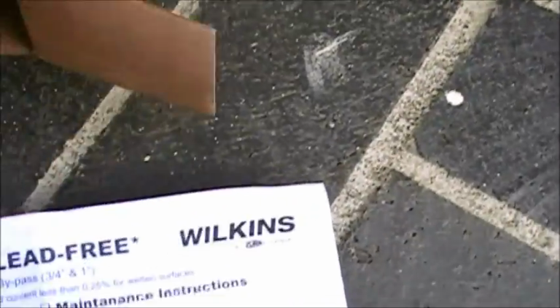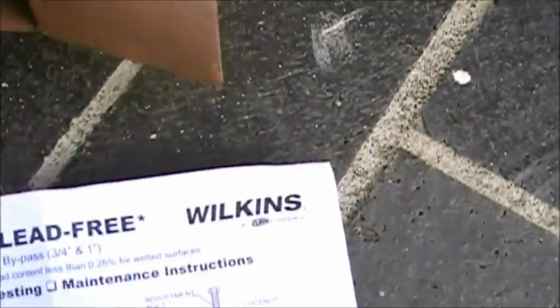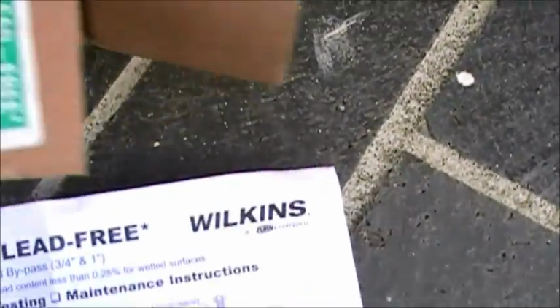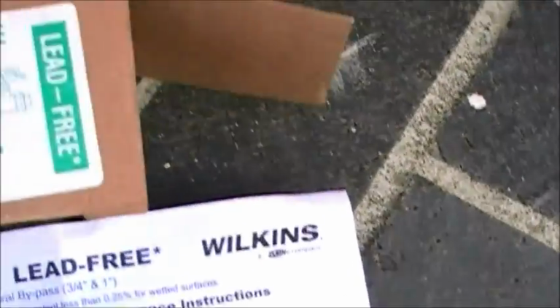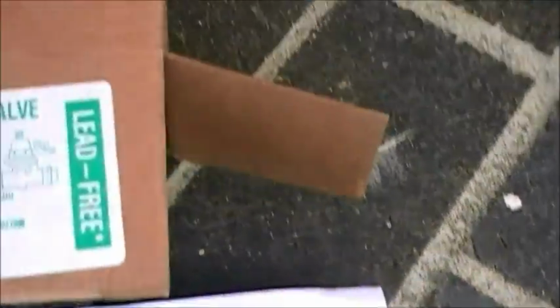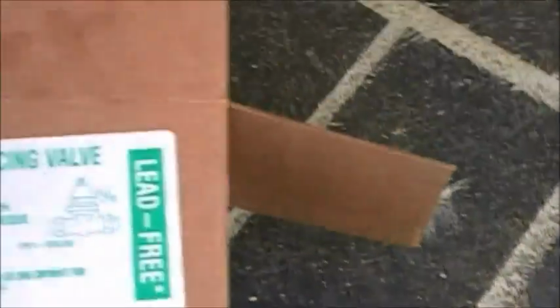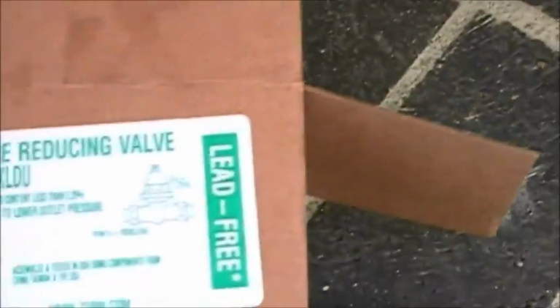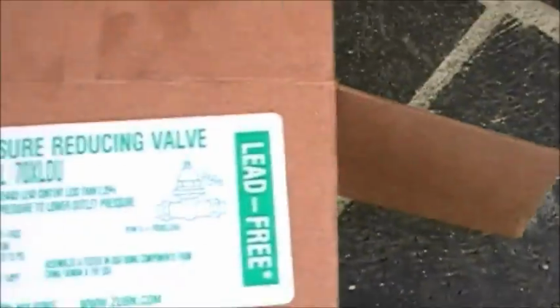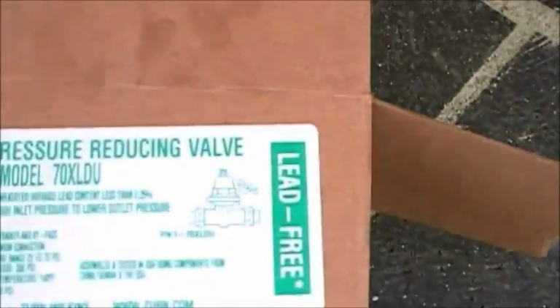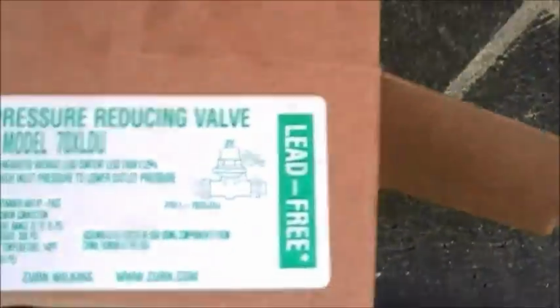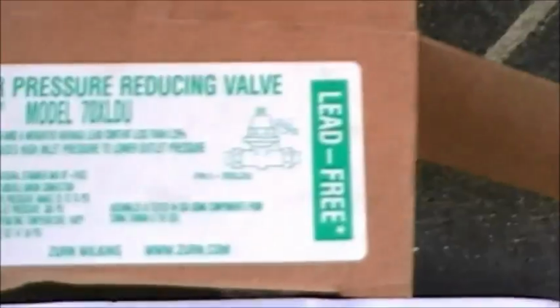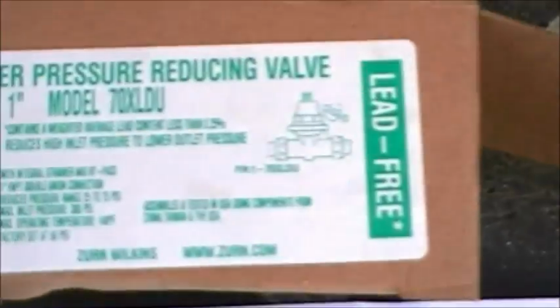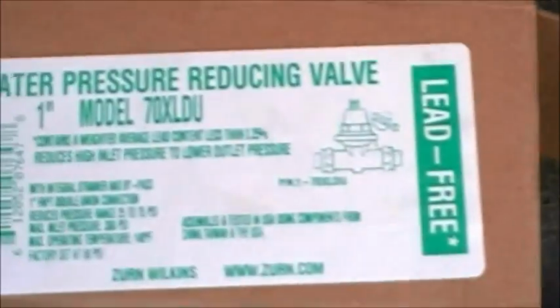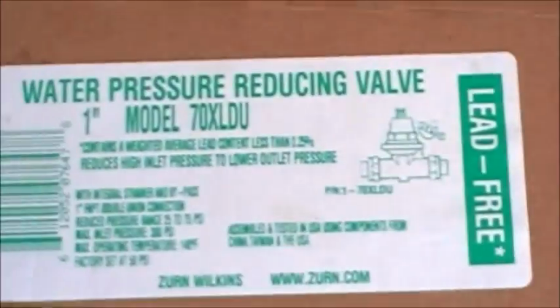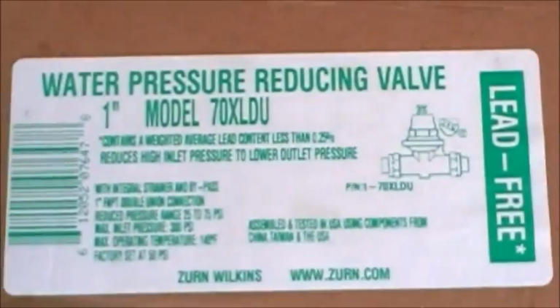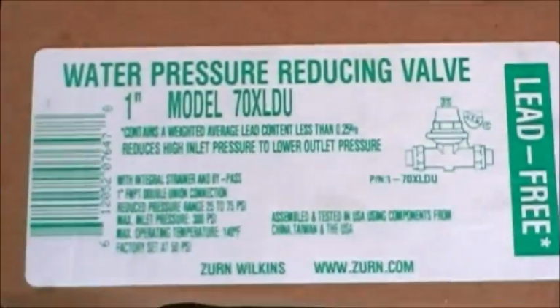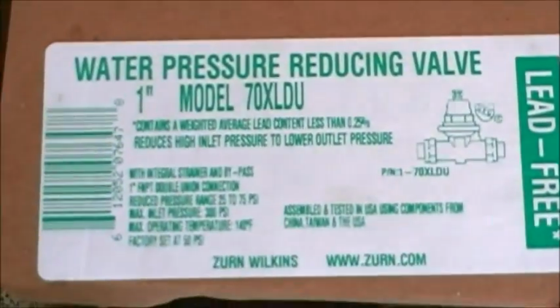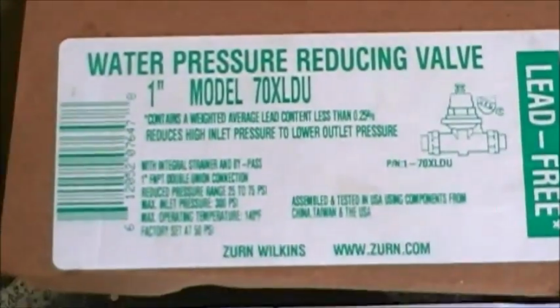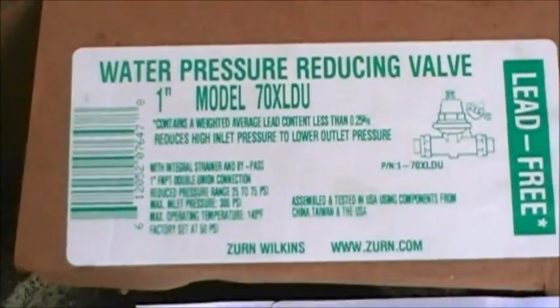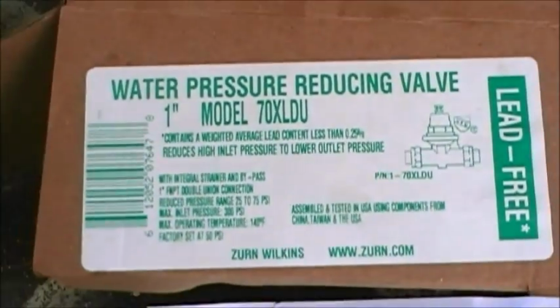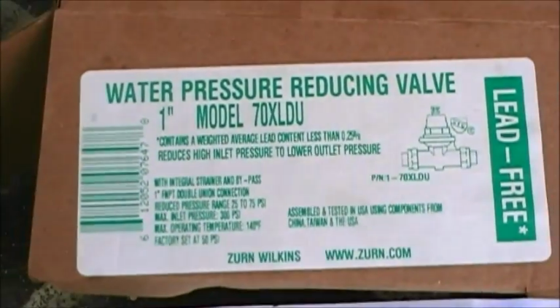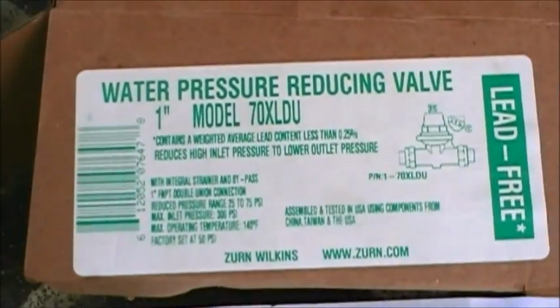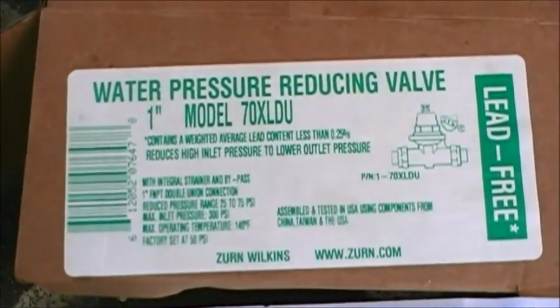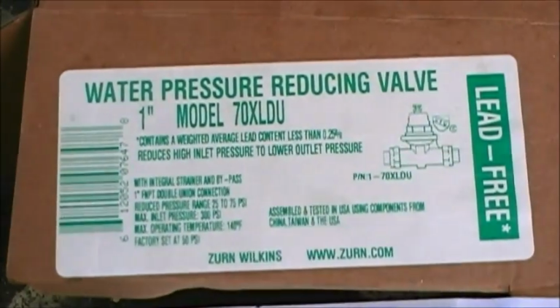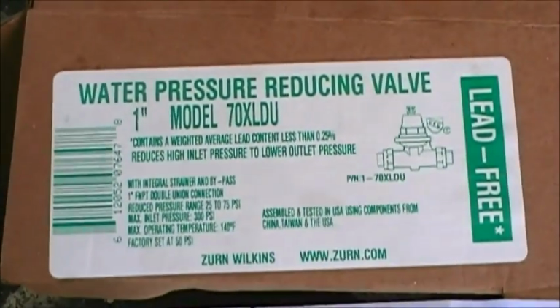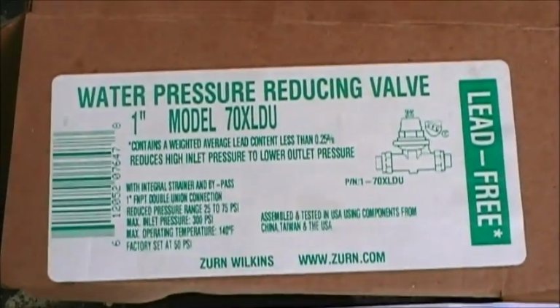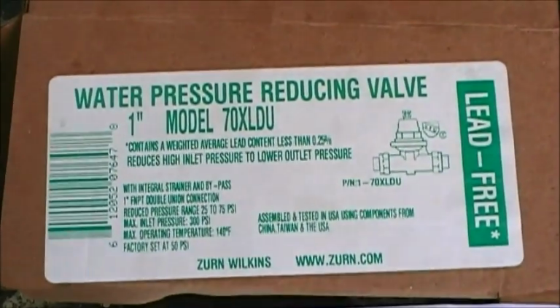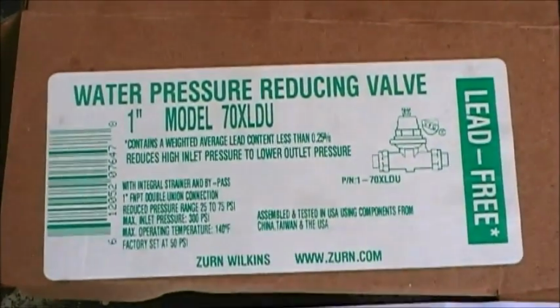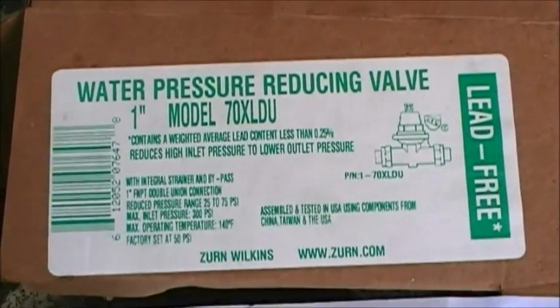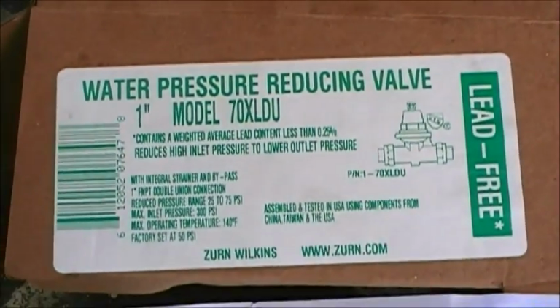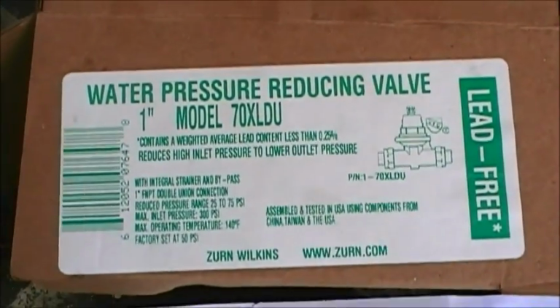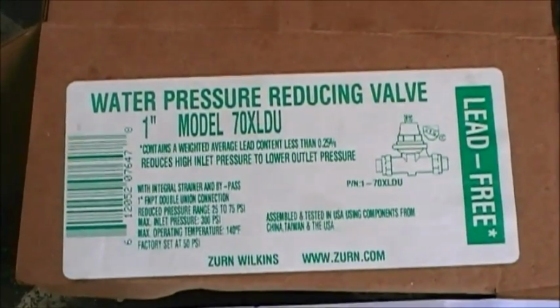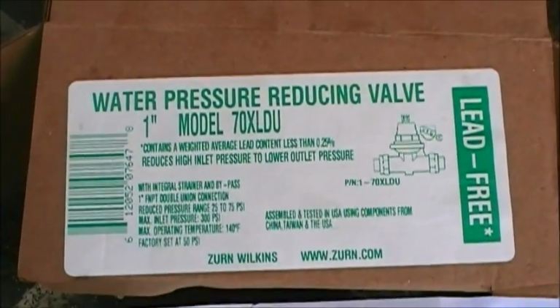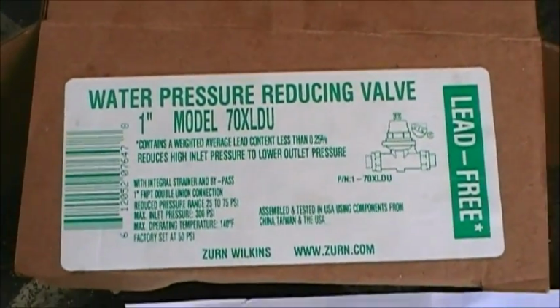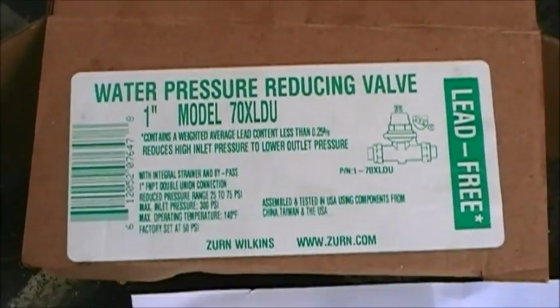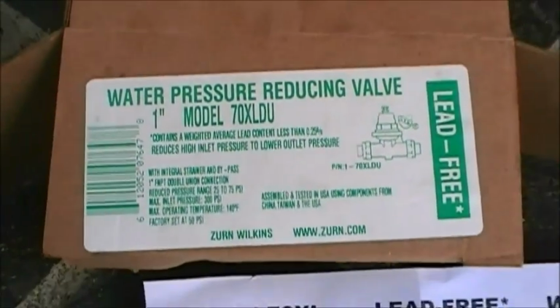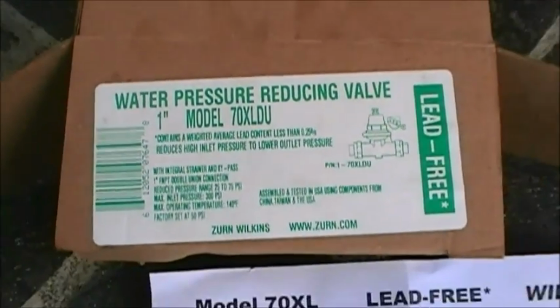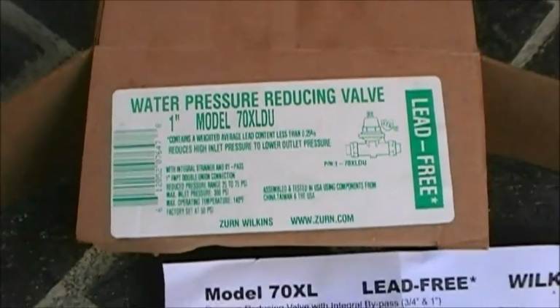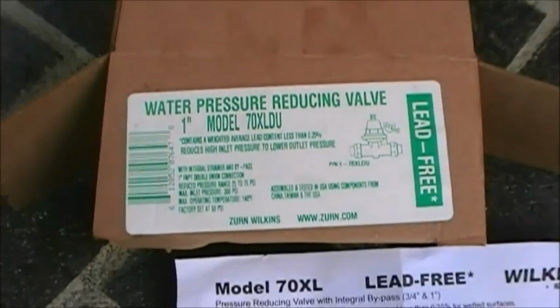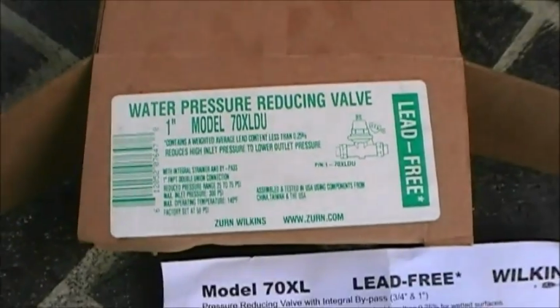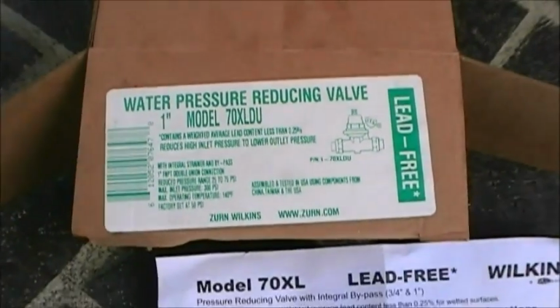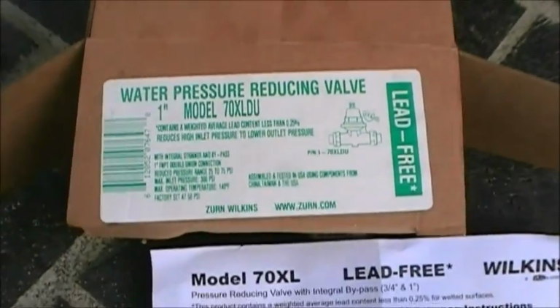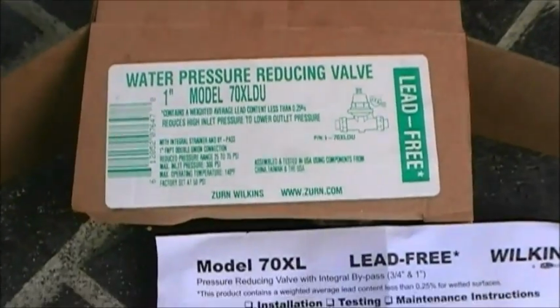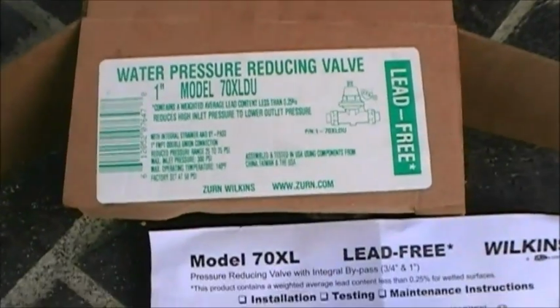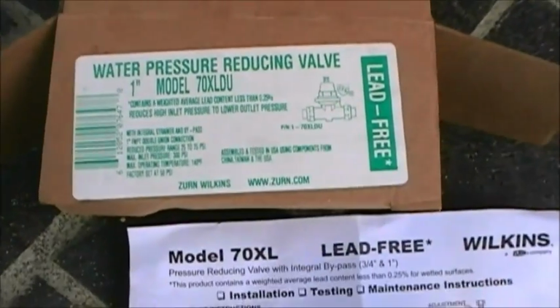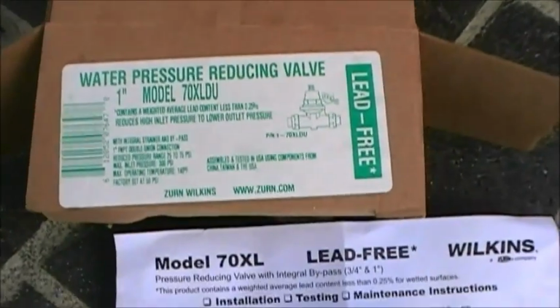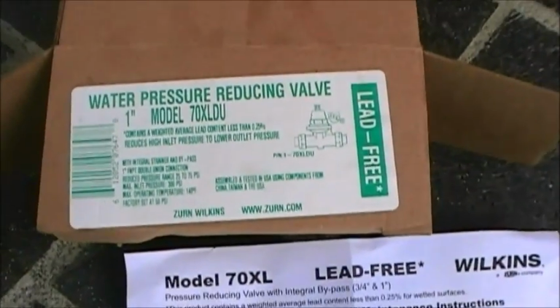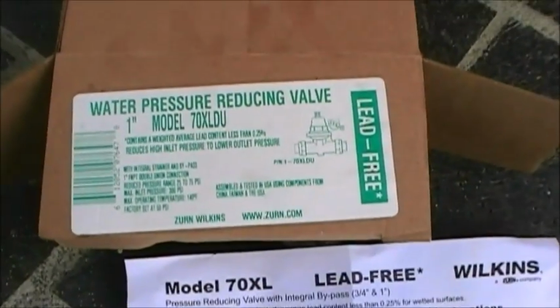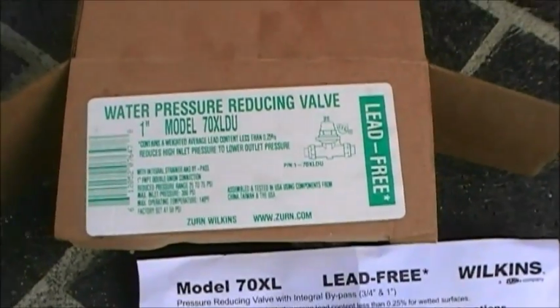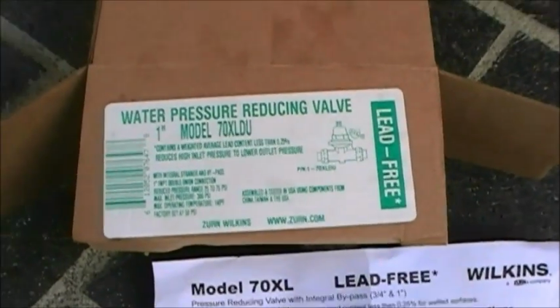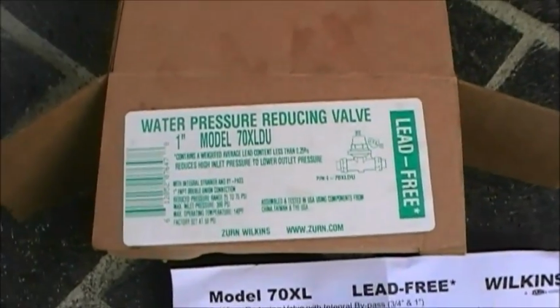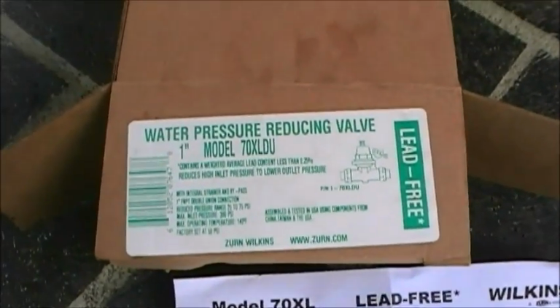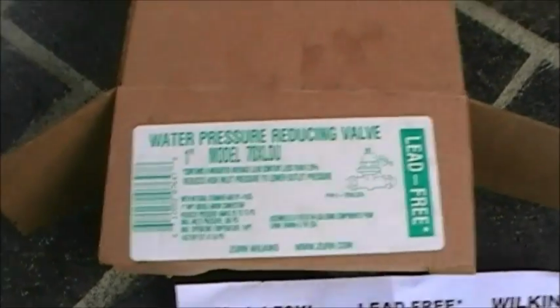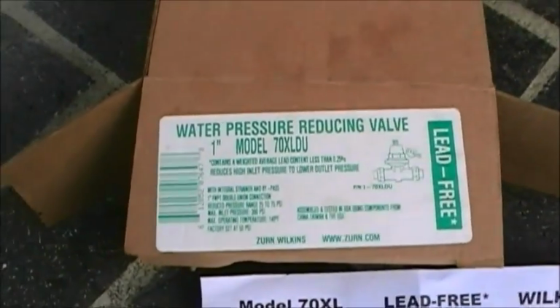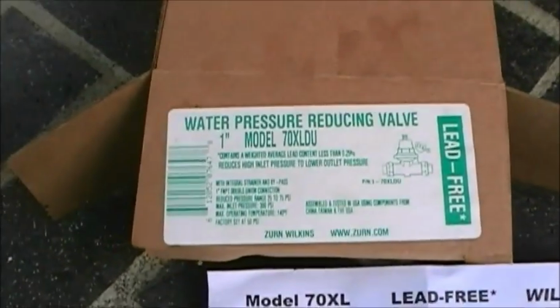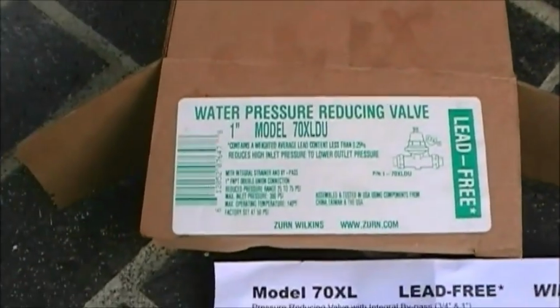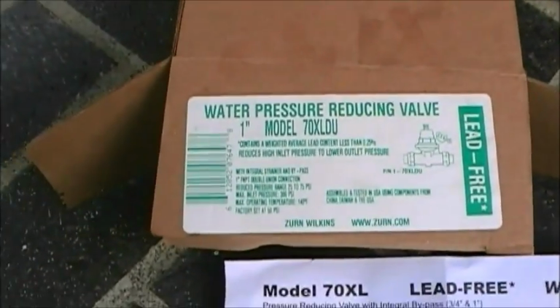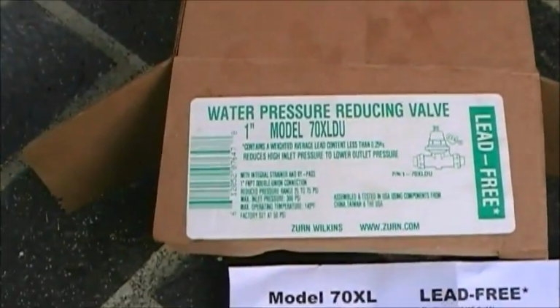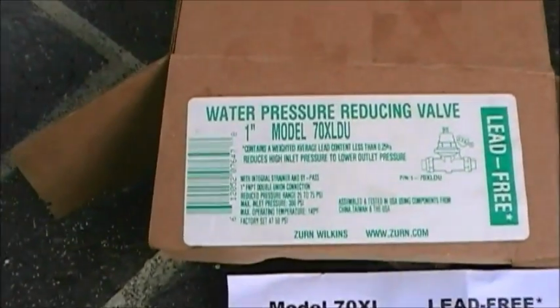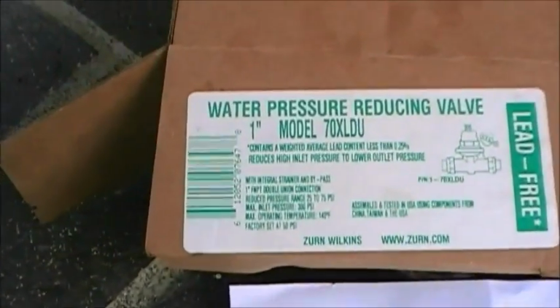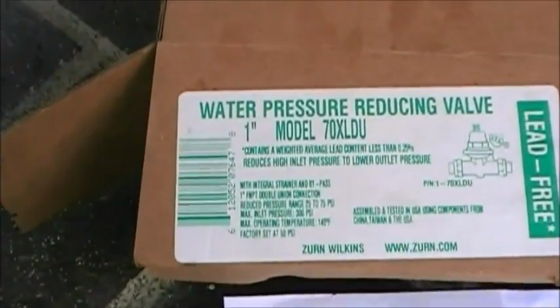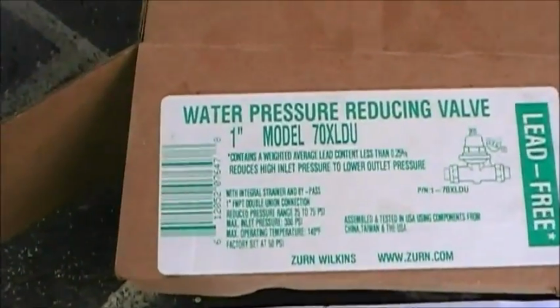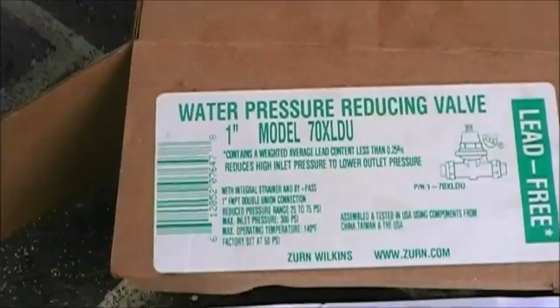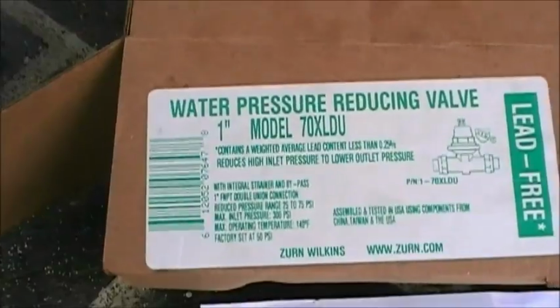I ended up getting this — the XL DU — and the size is definitely the same: one inch.